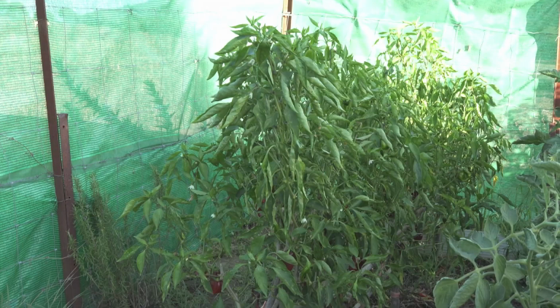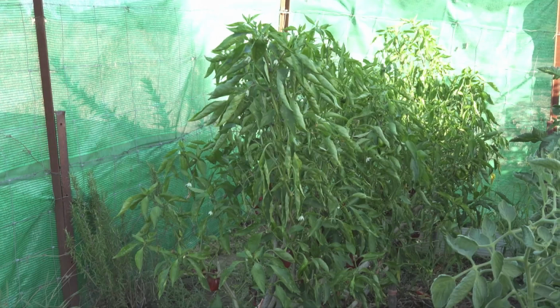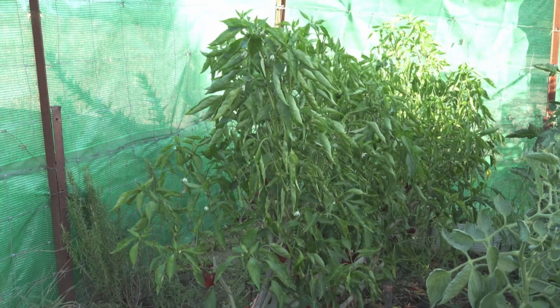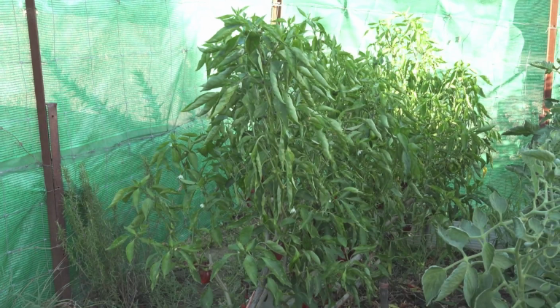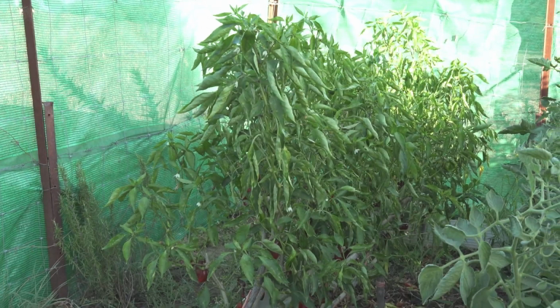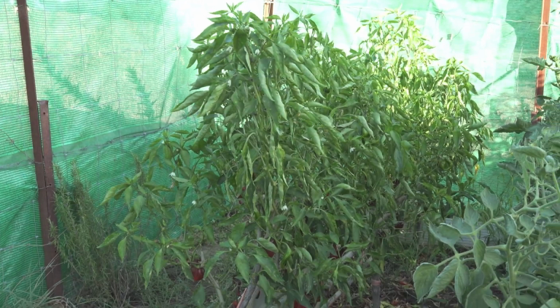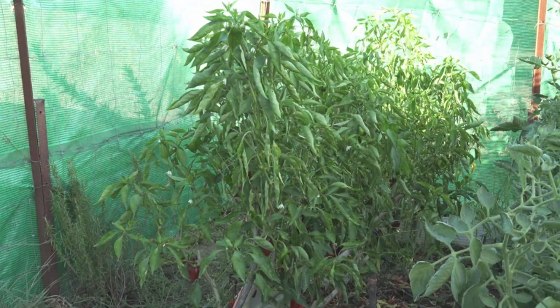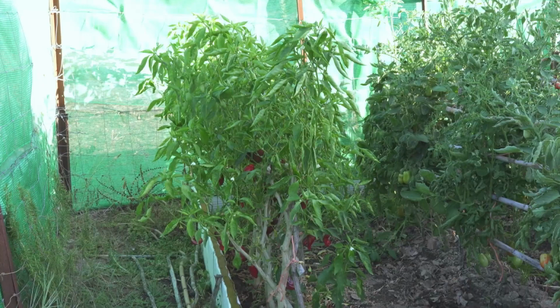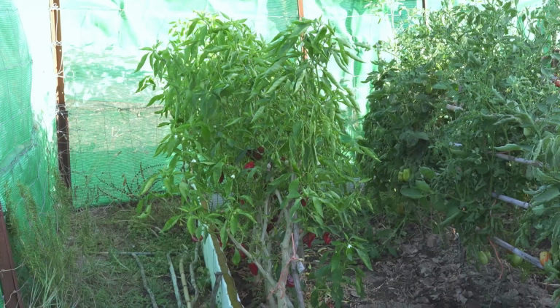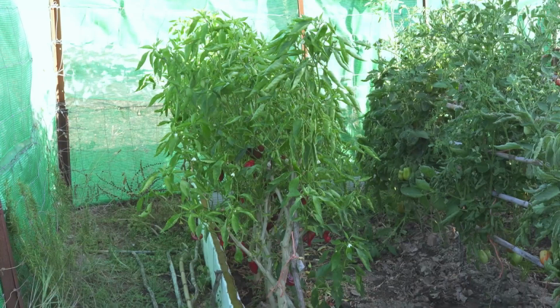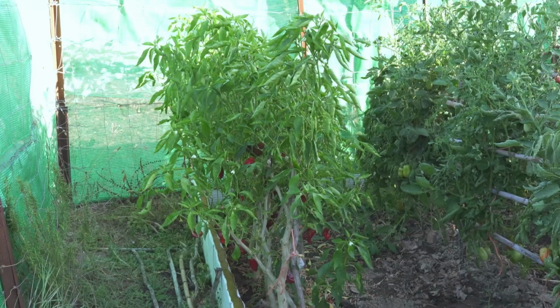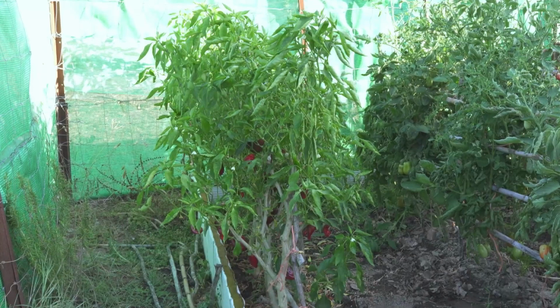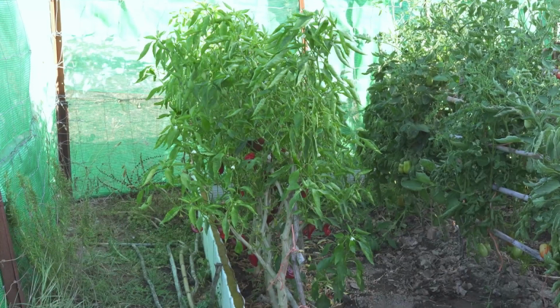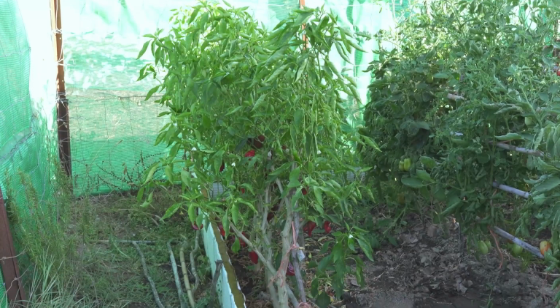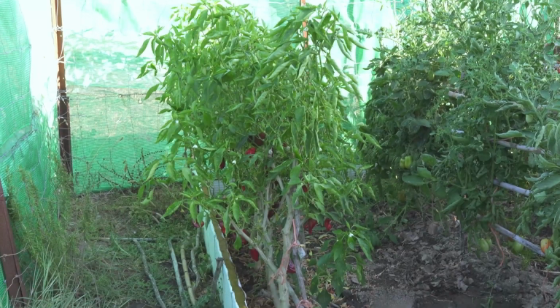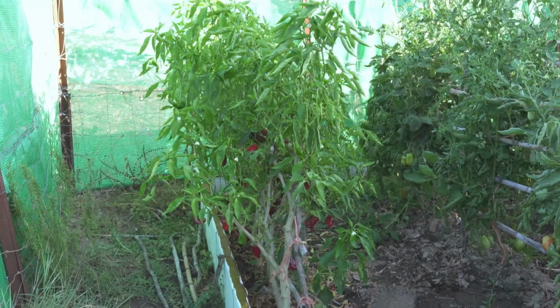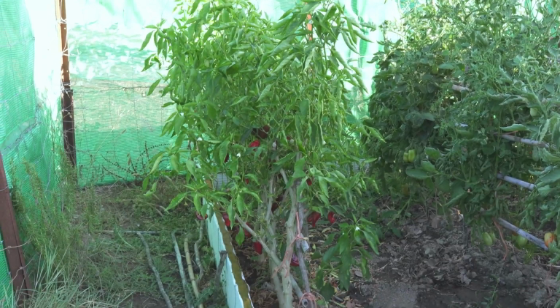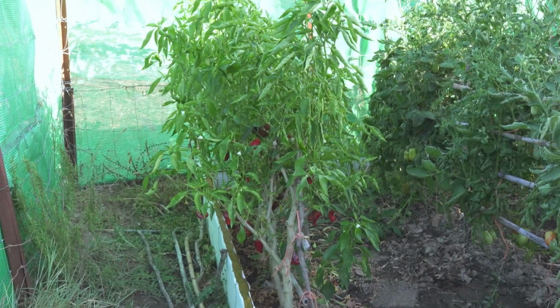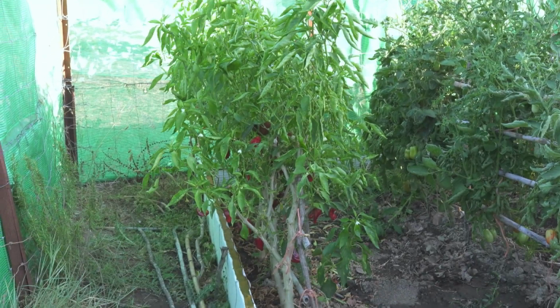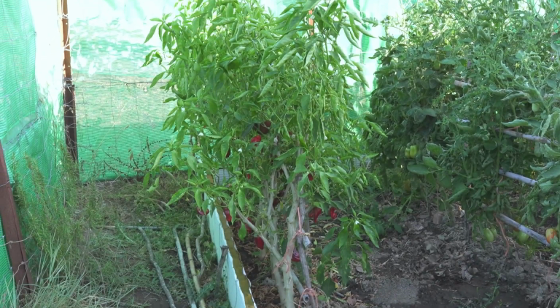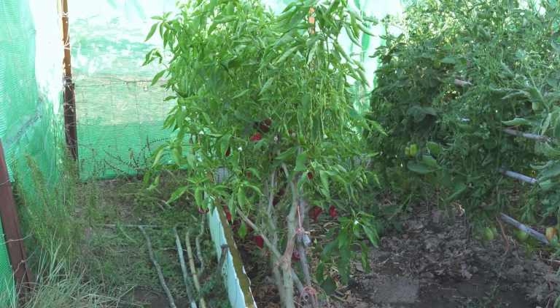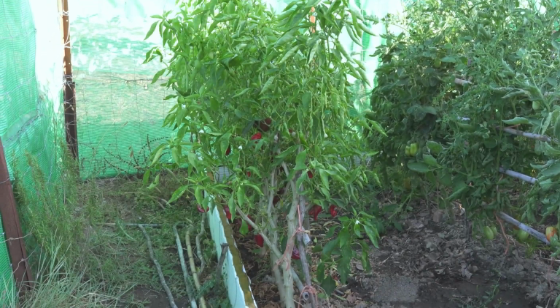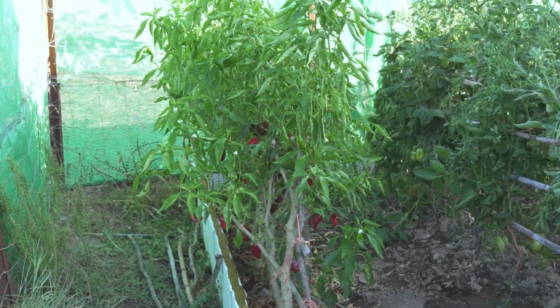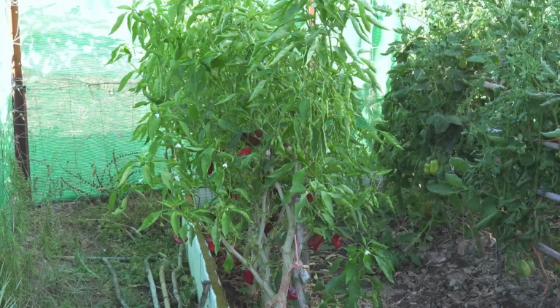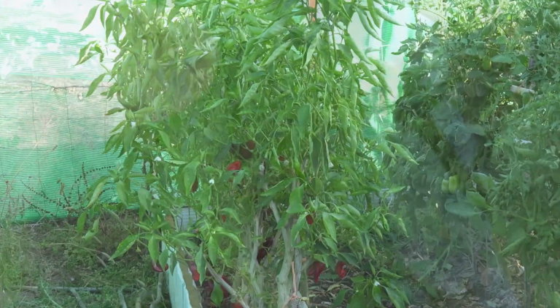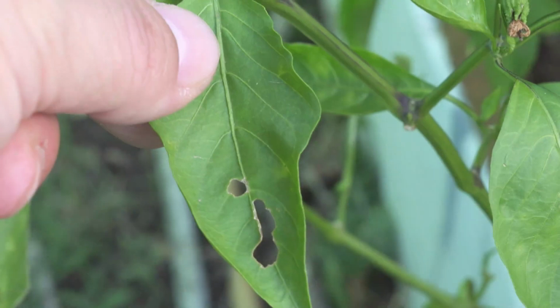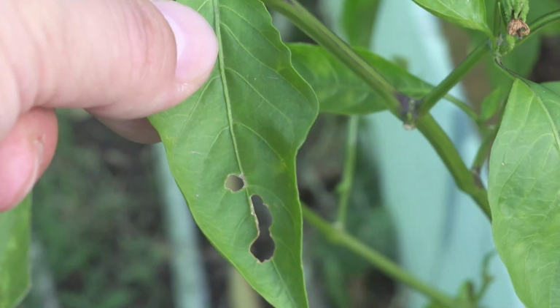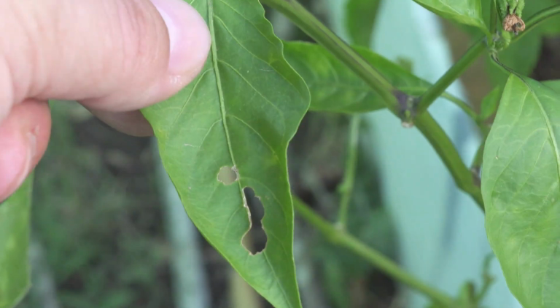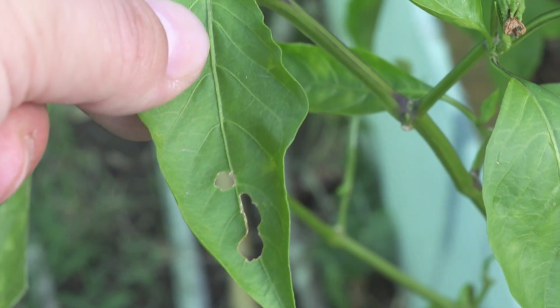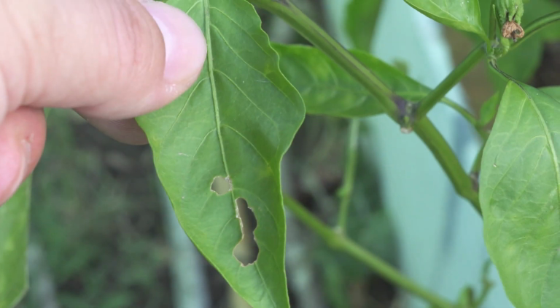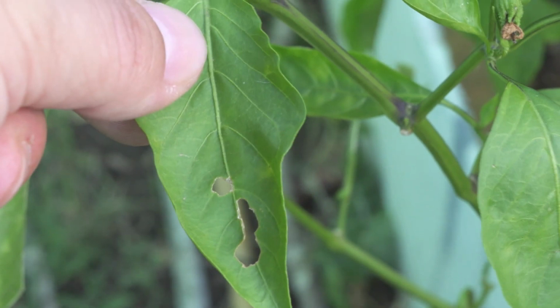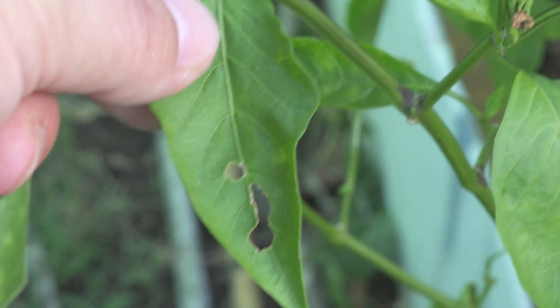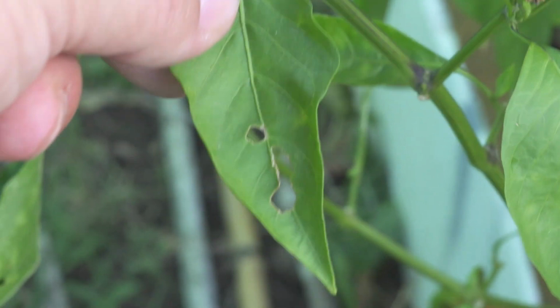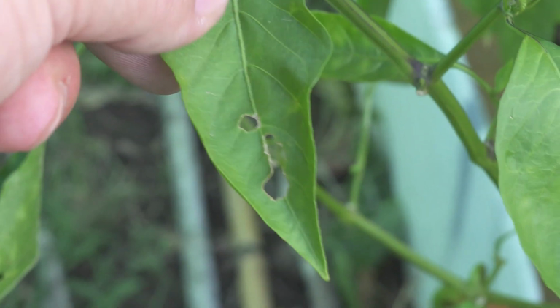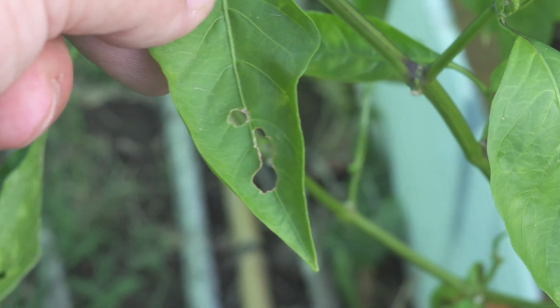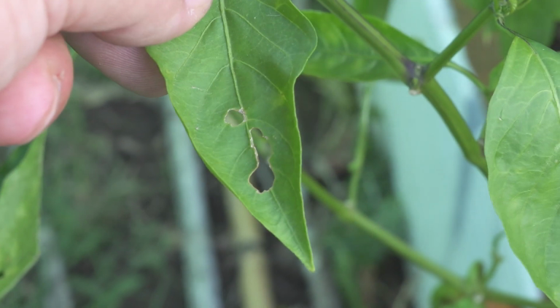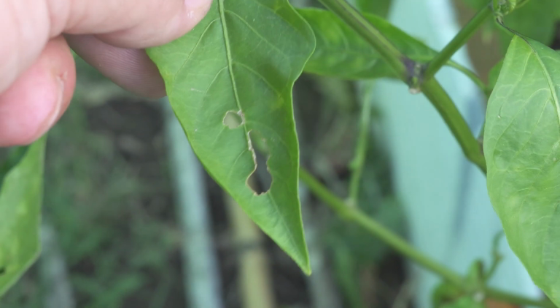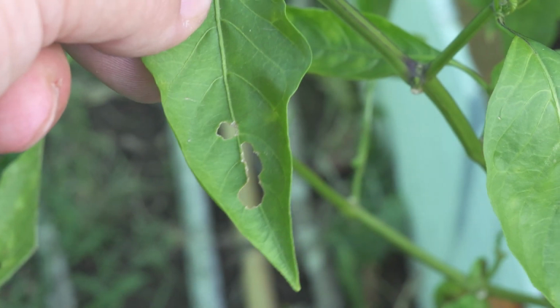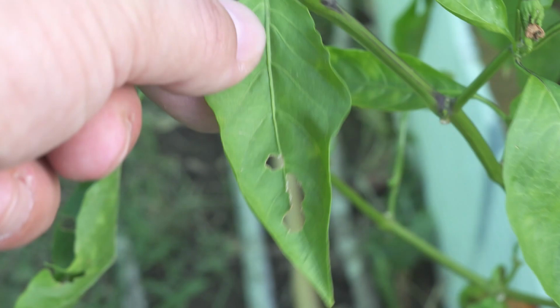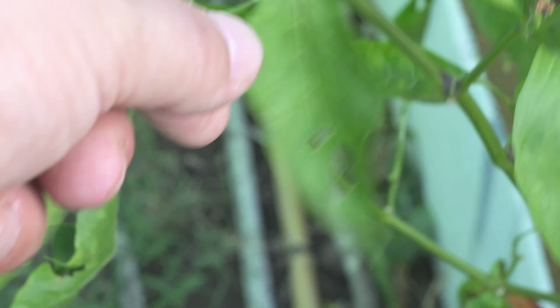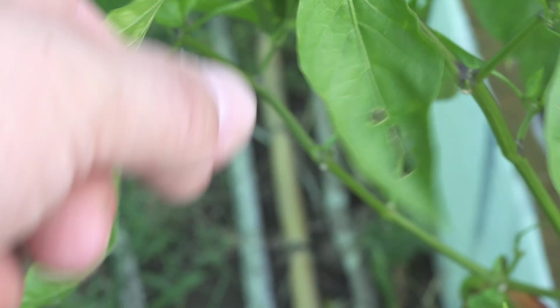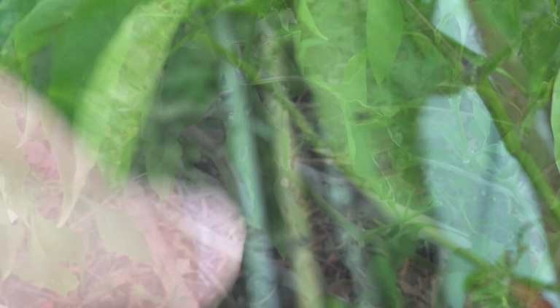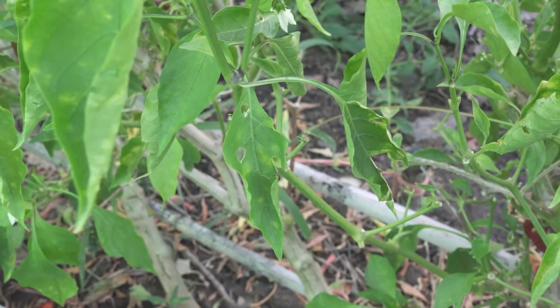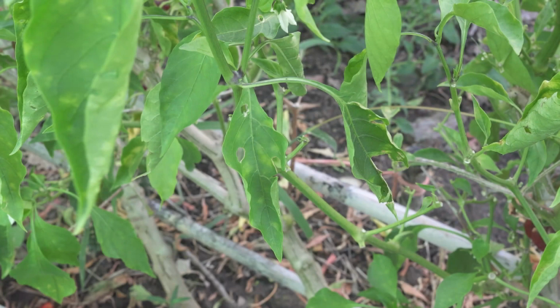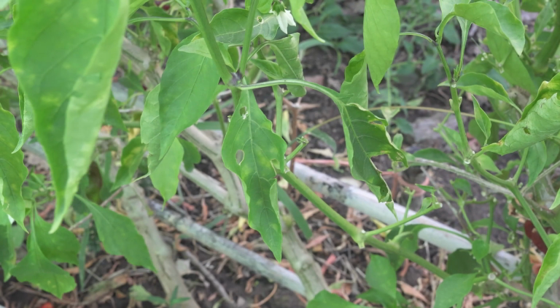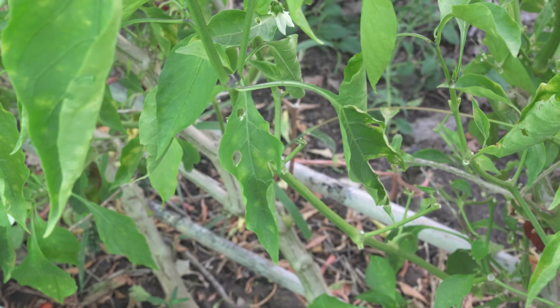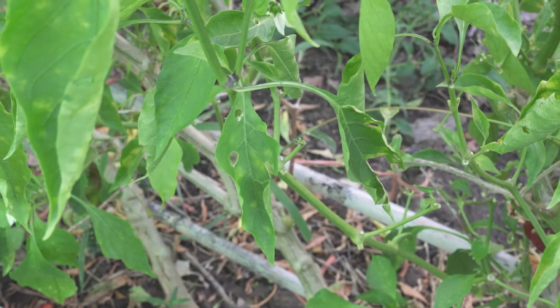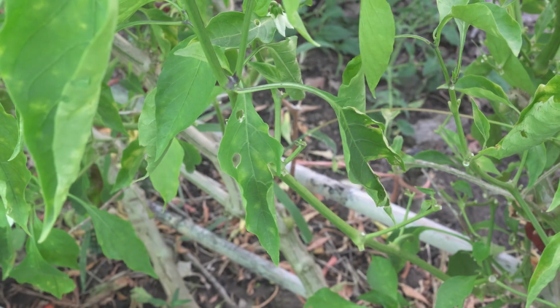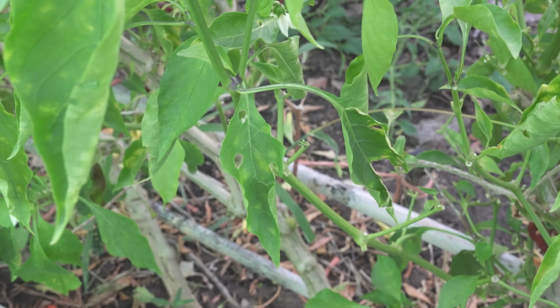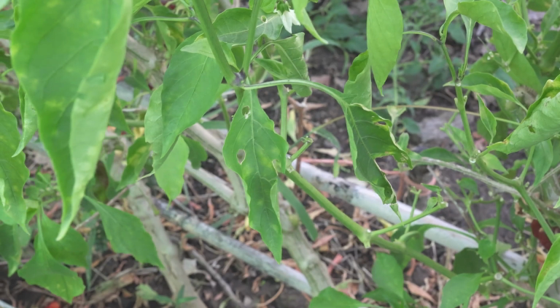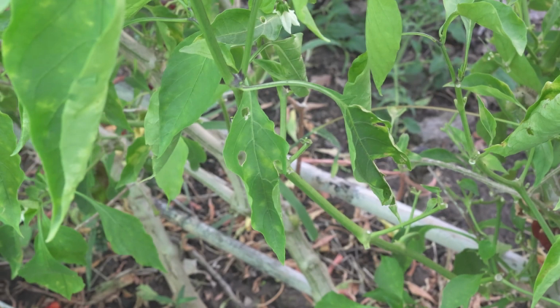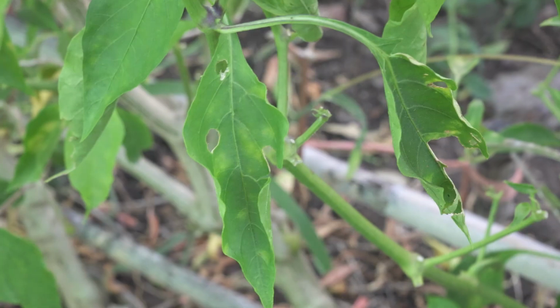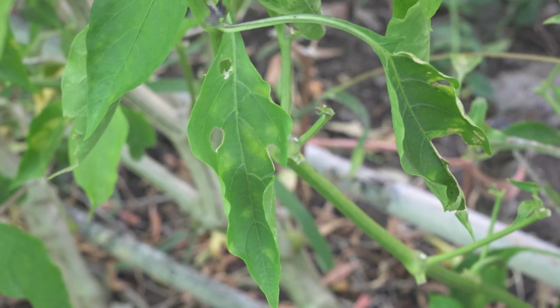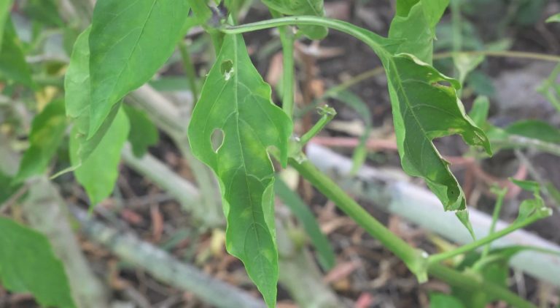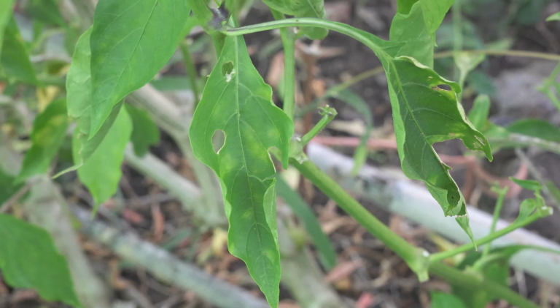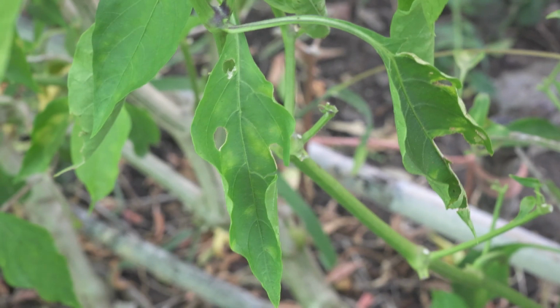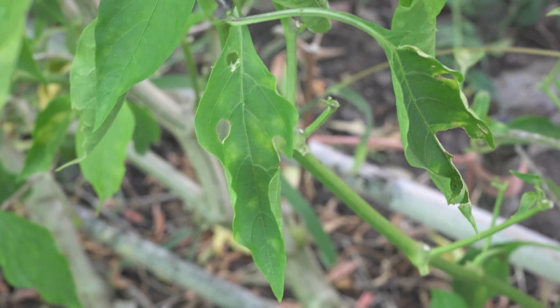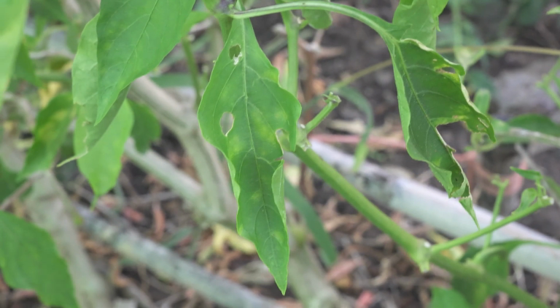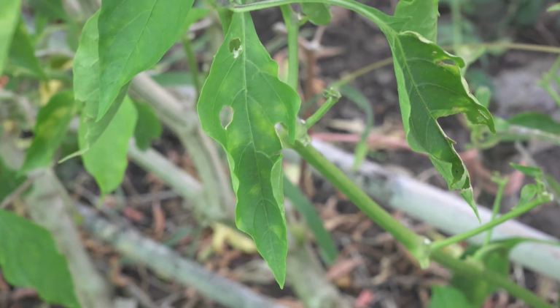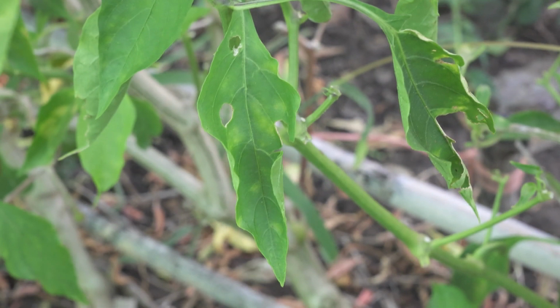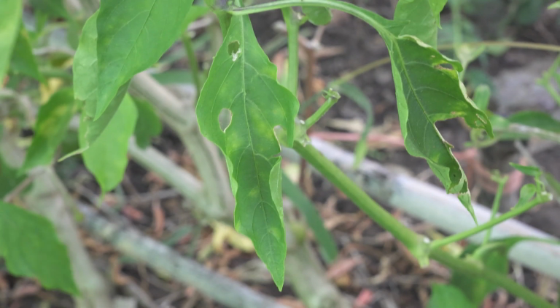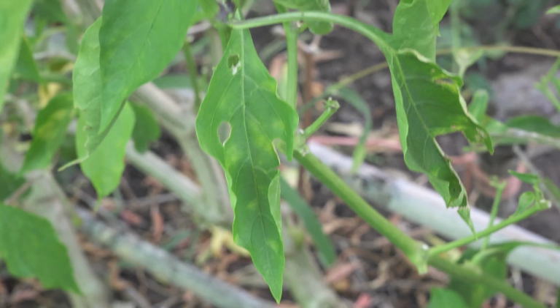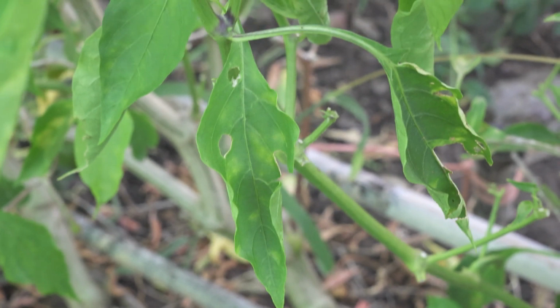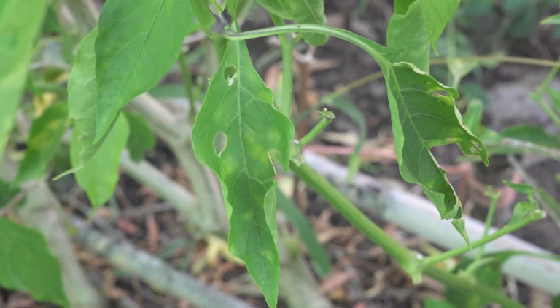I noticed that my chili pepper plants were being eaten, and not by simple caterpillars, but by a much more dangerous and hard-to-control pest.